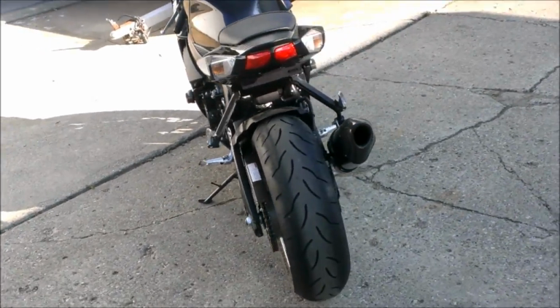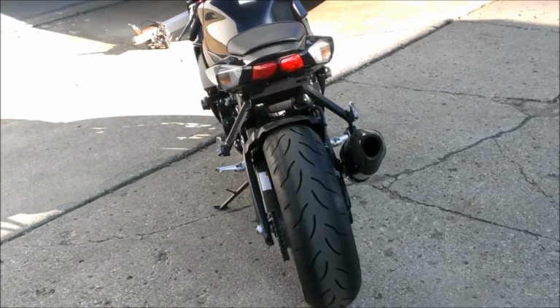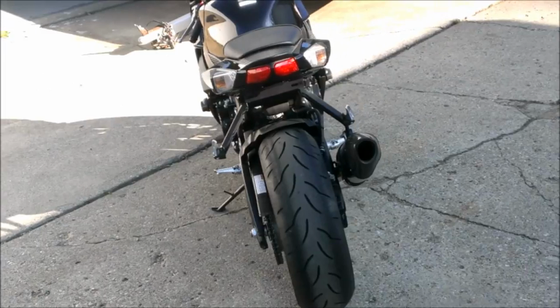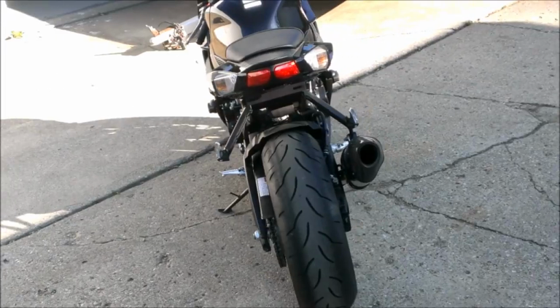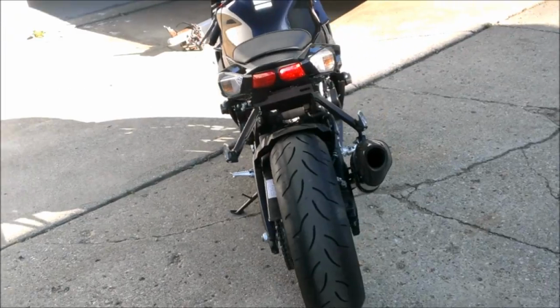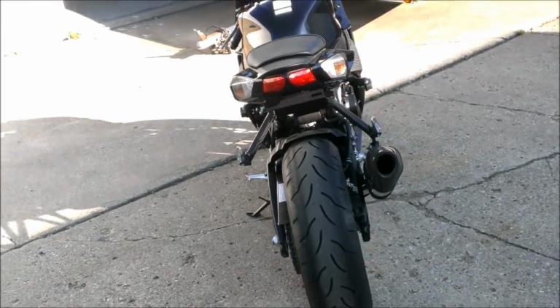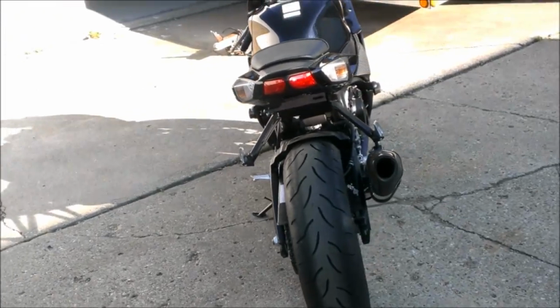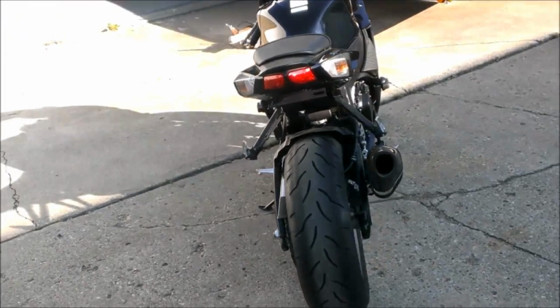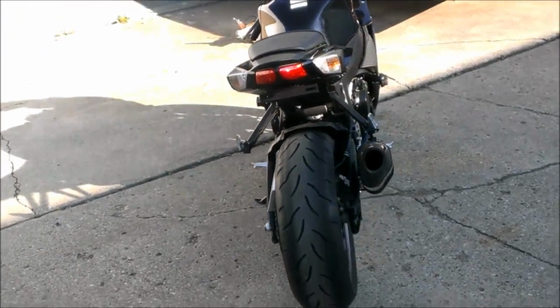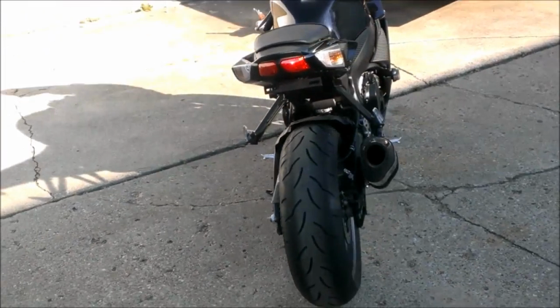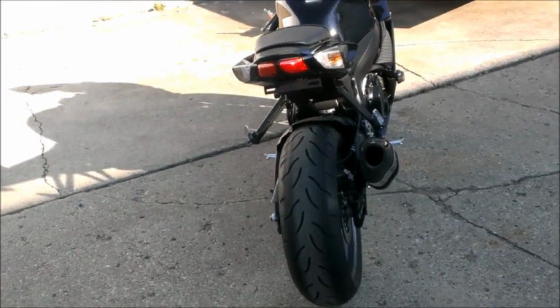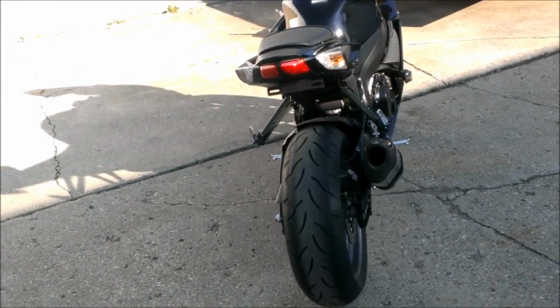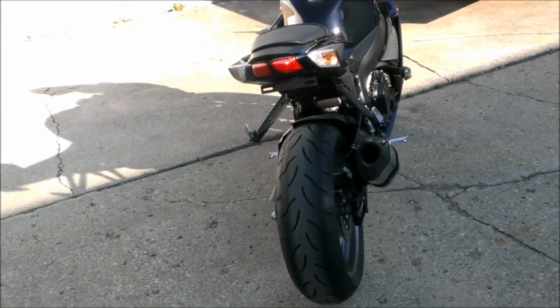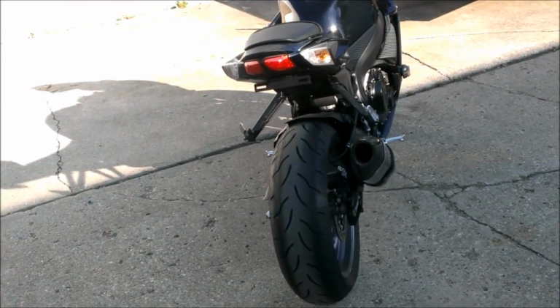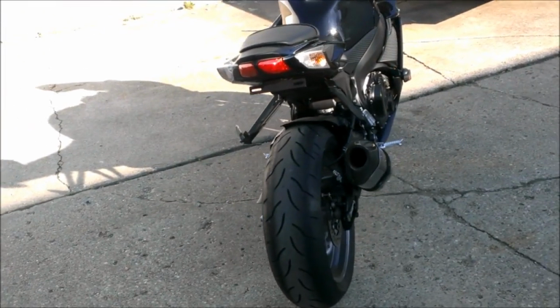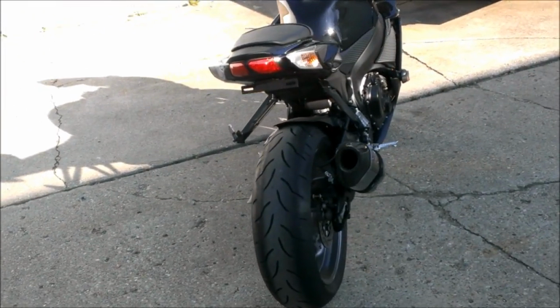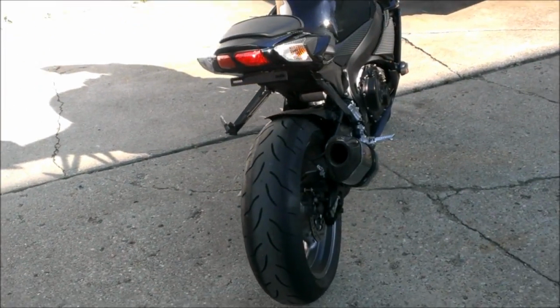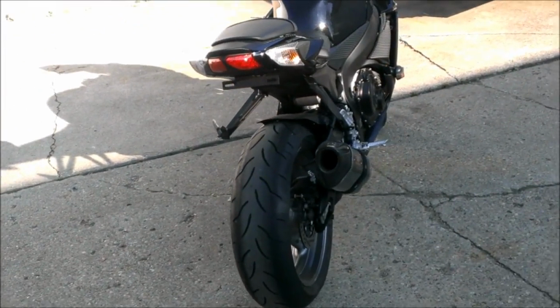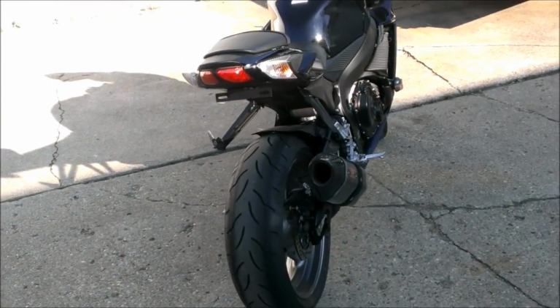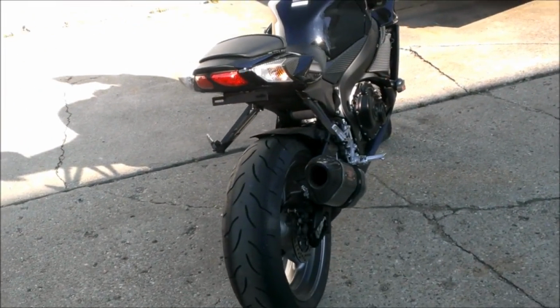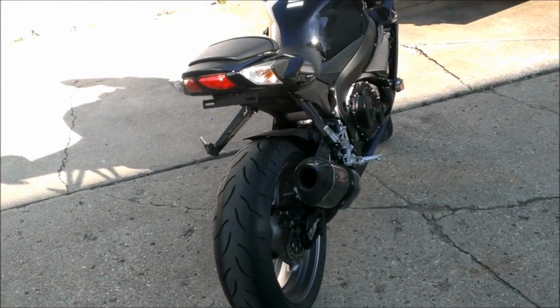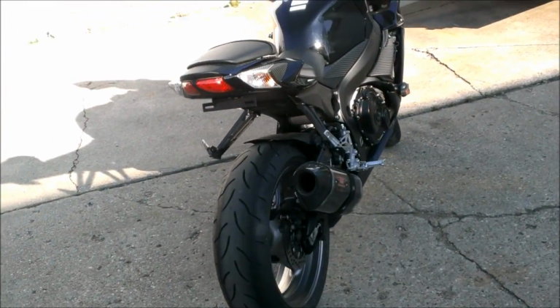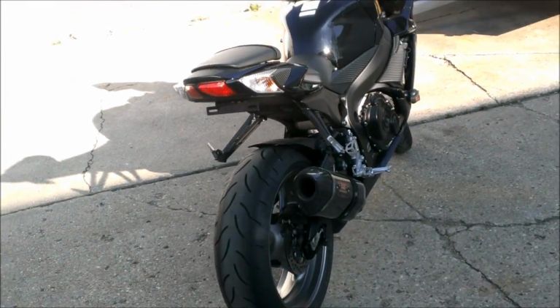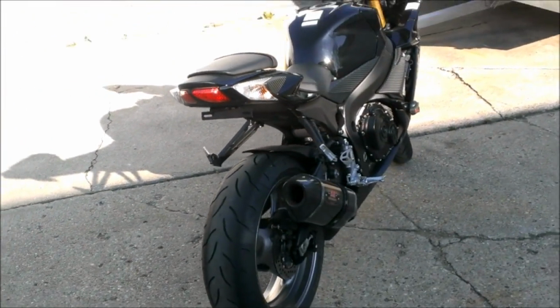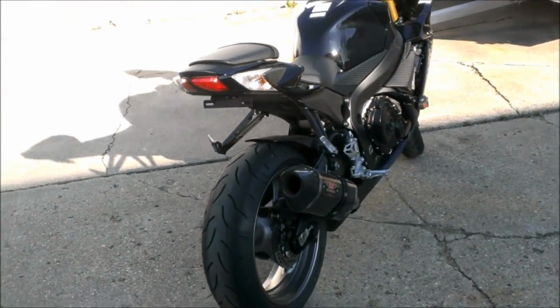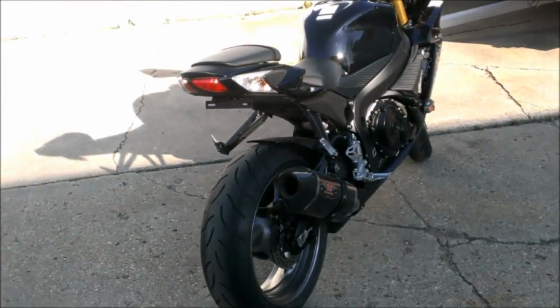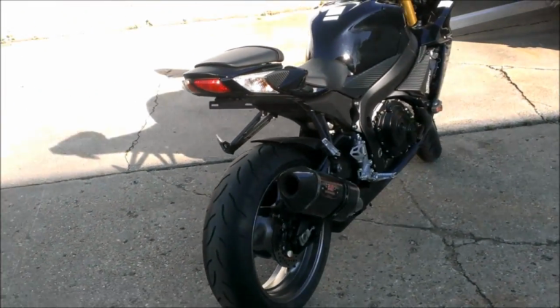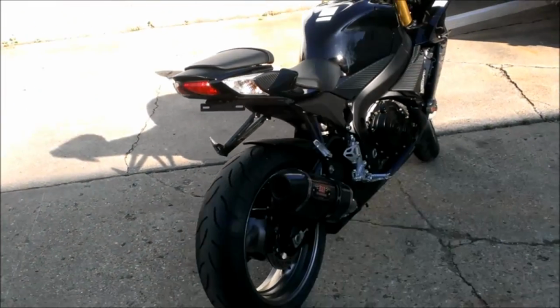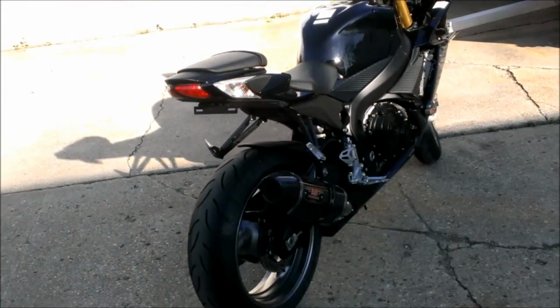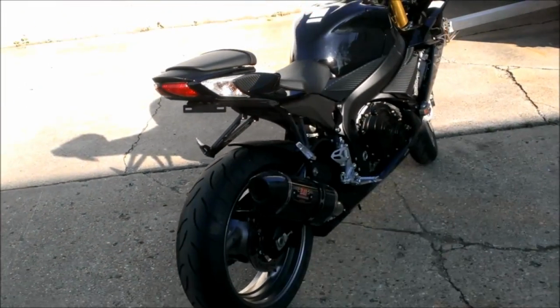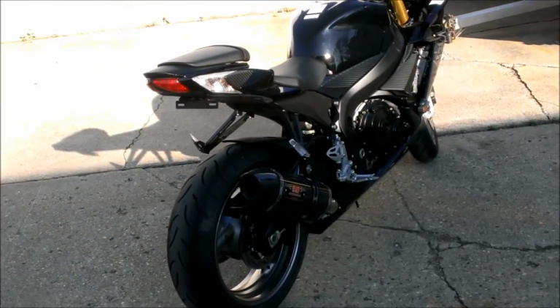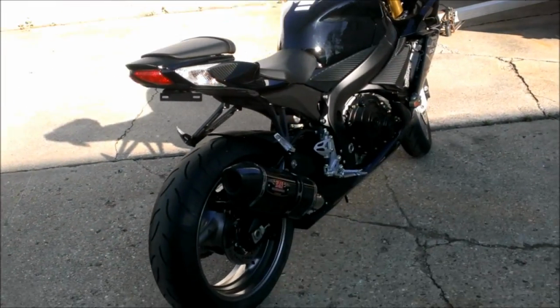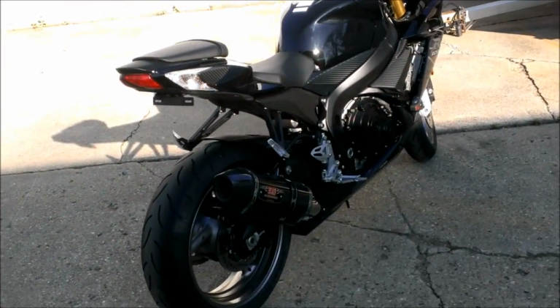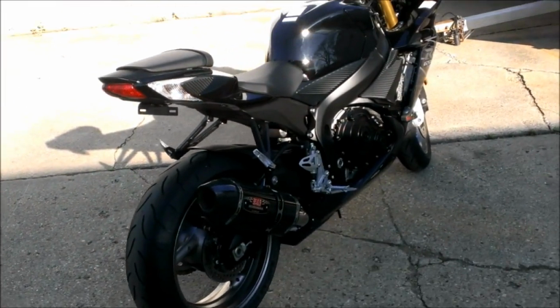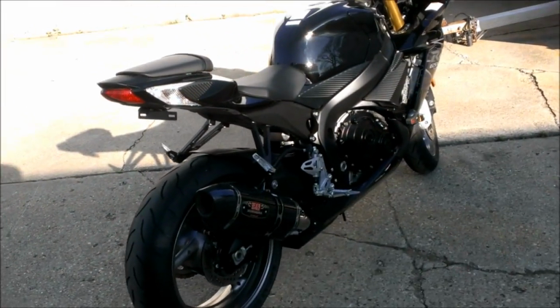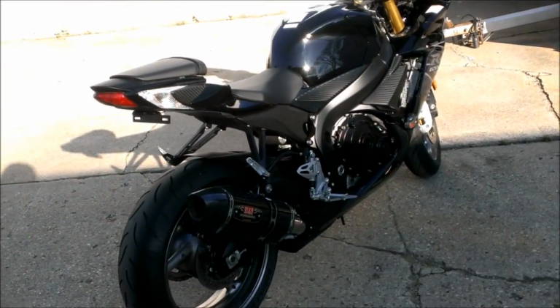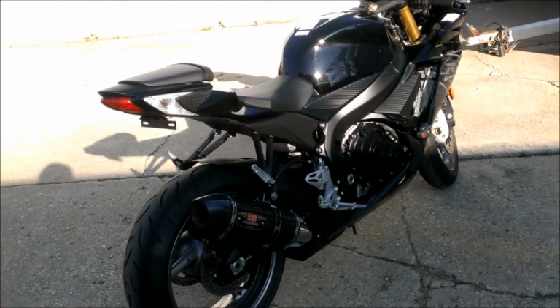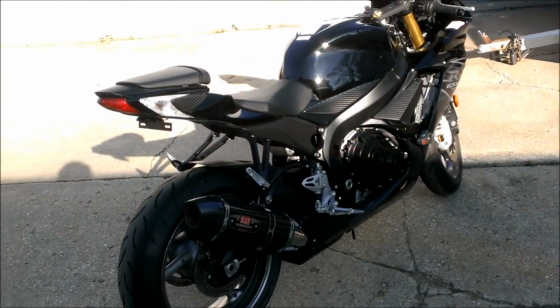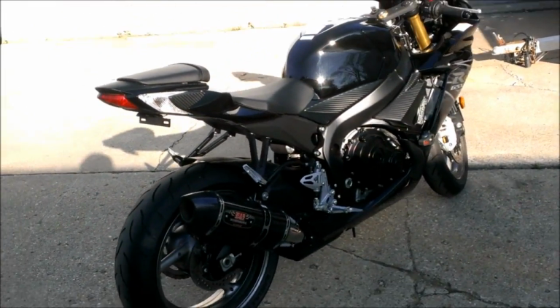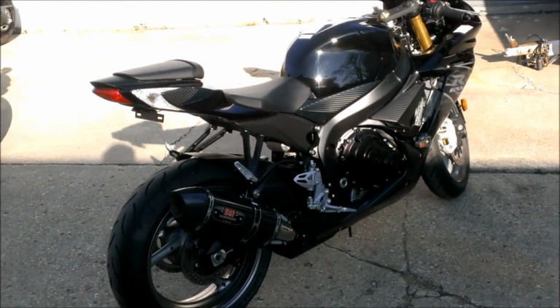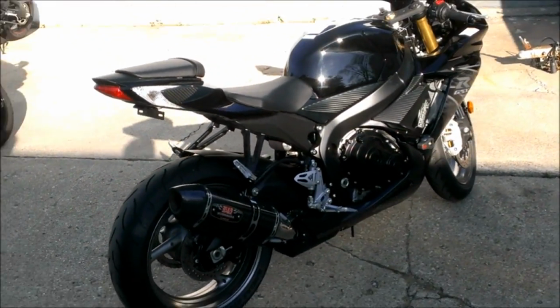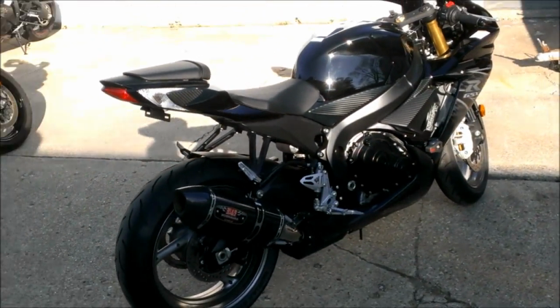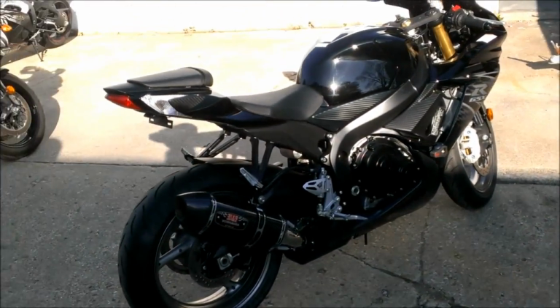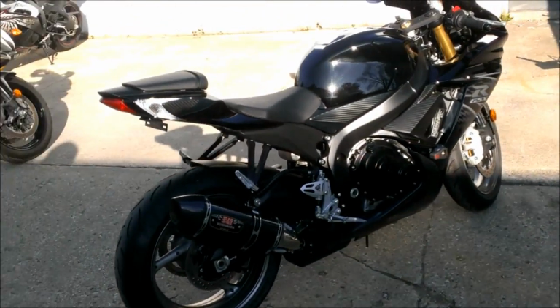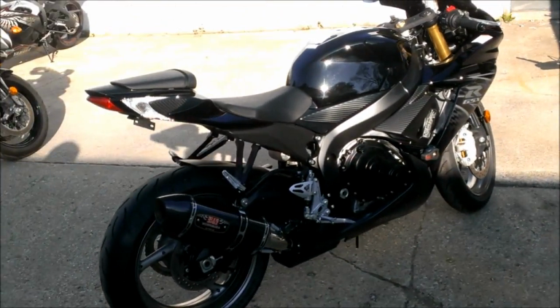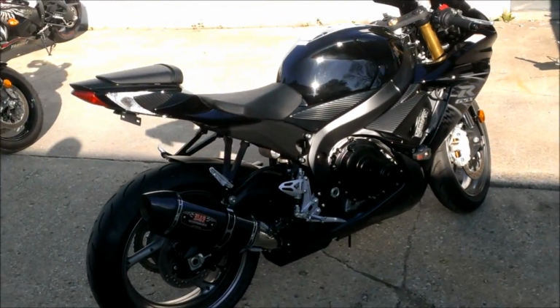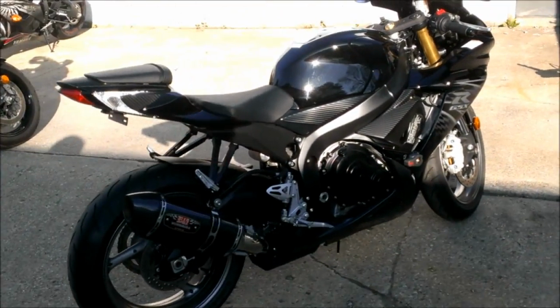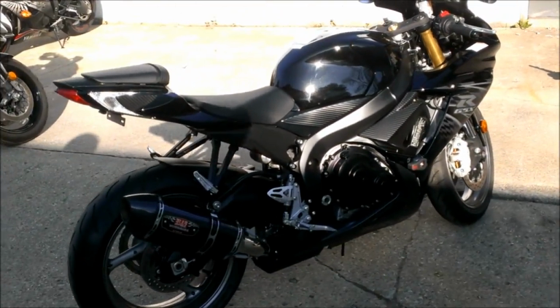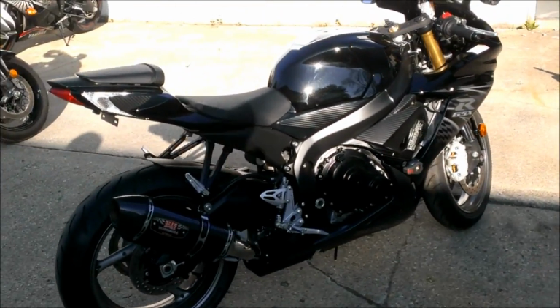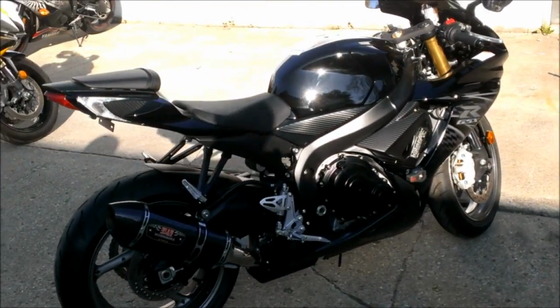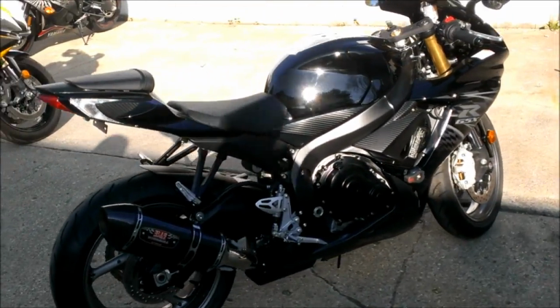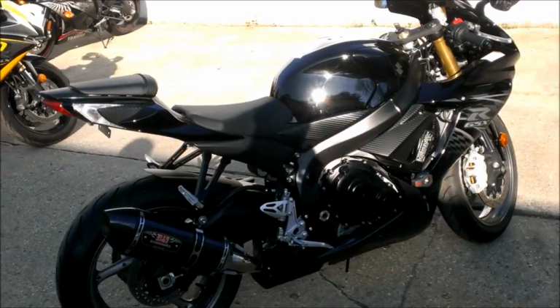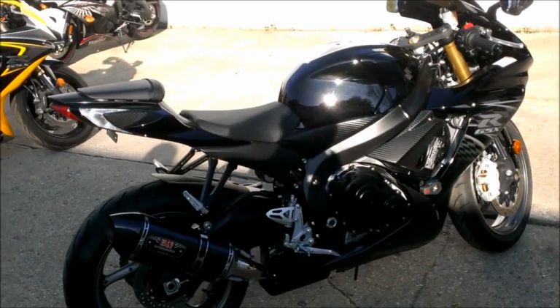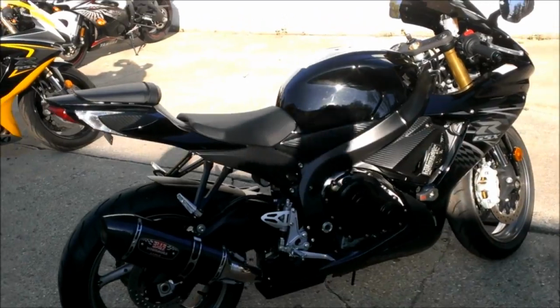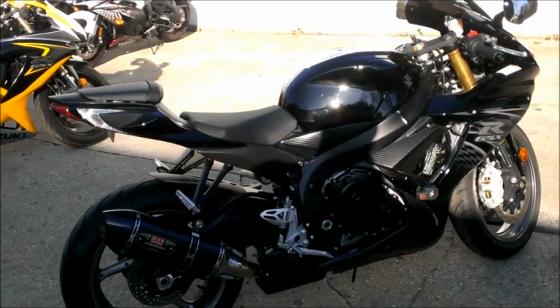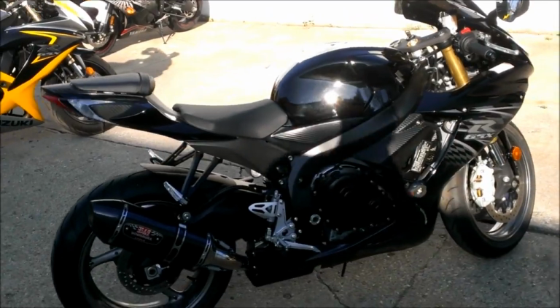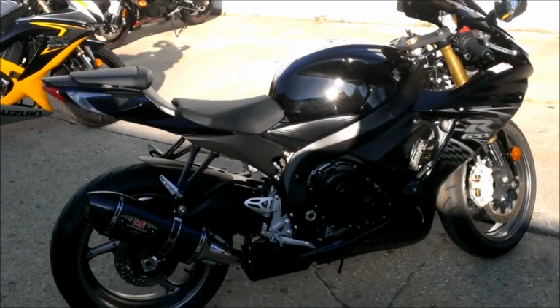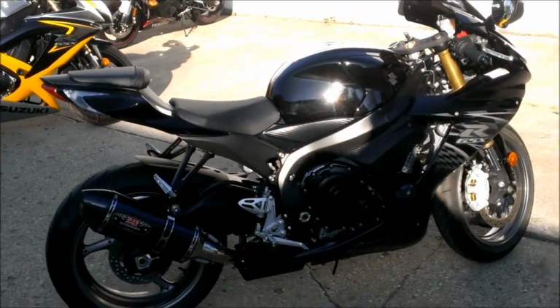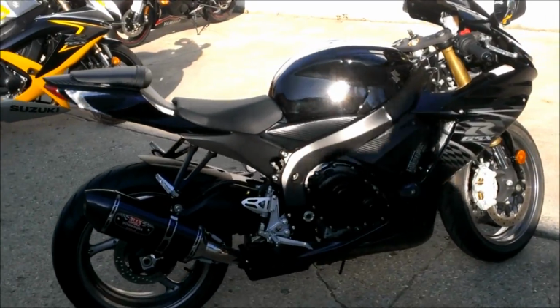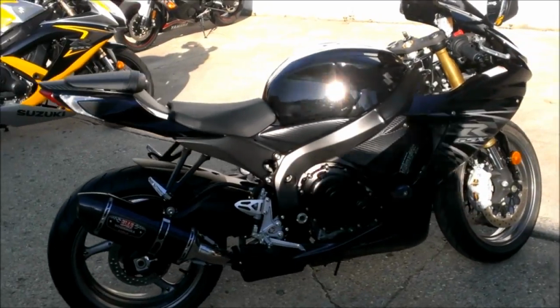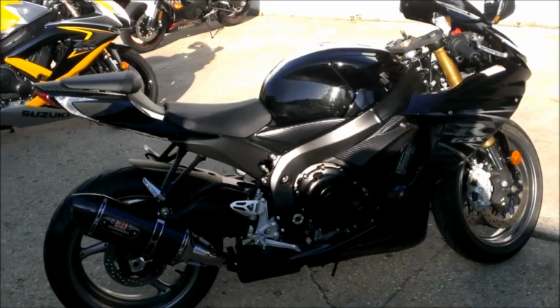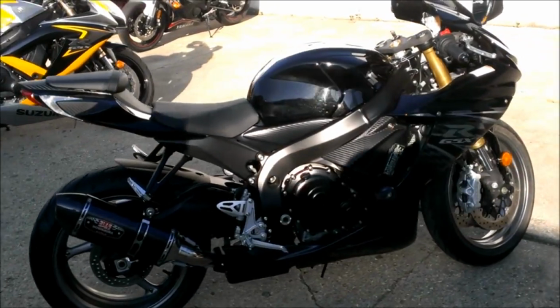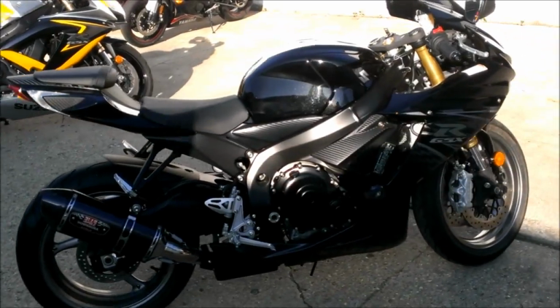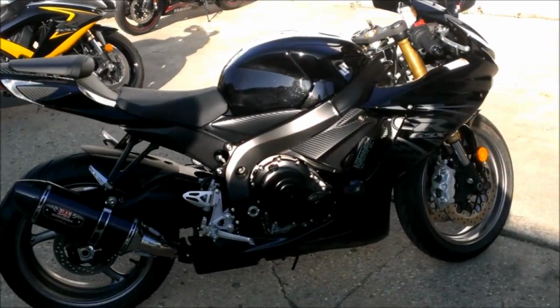It's serviced at an authorized Suzuki dealer, inspected, certified, and includes a one-year warranty.